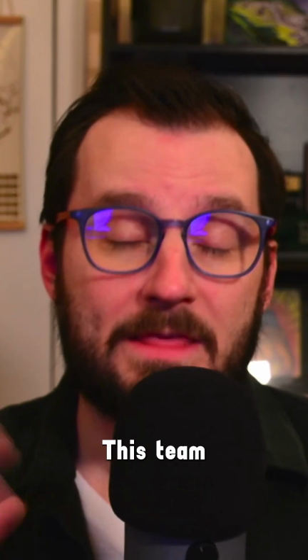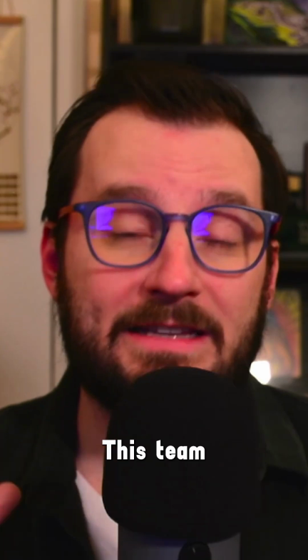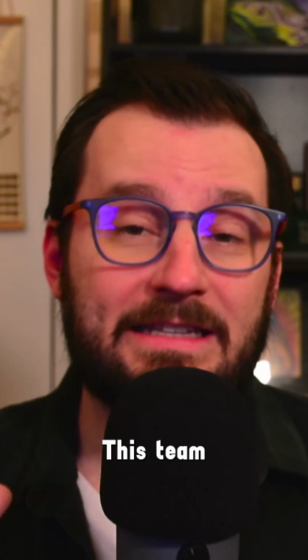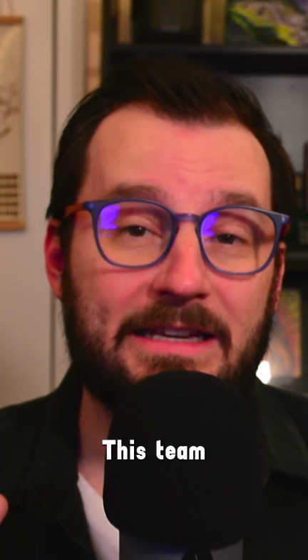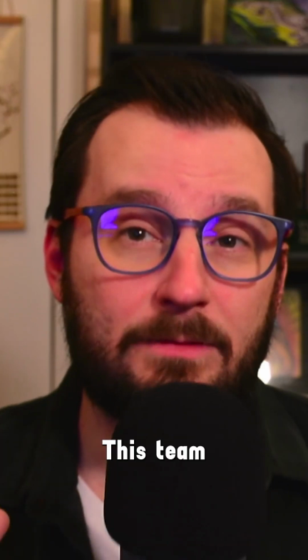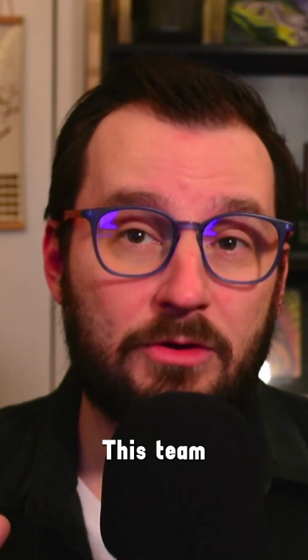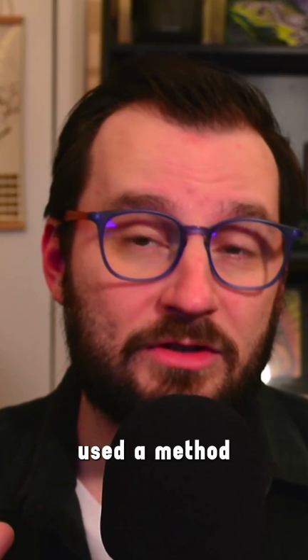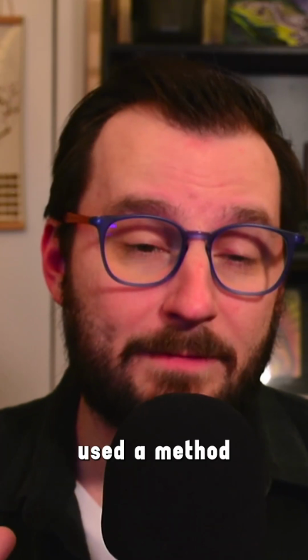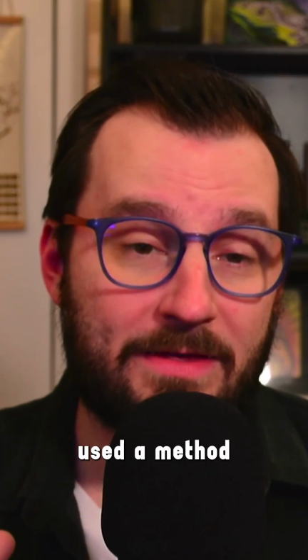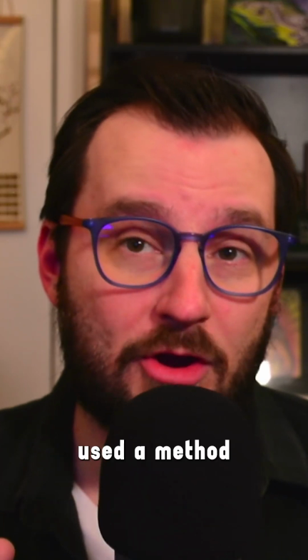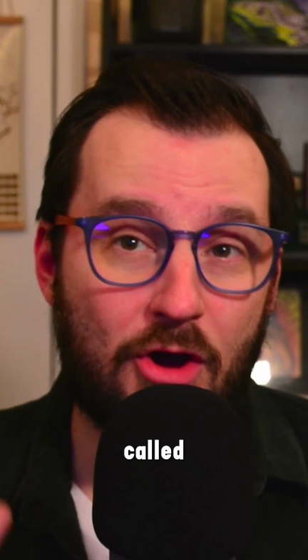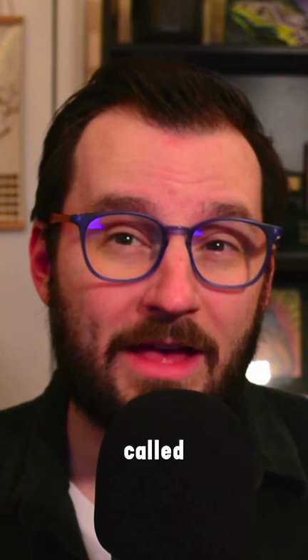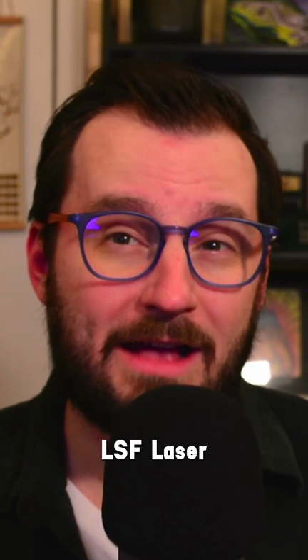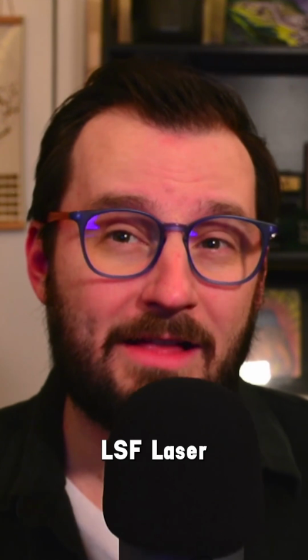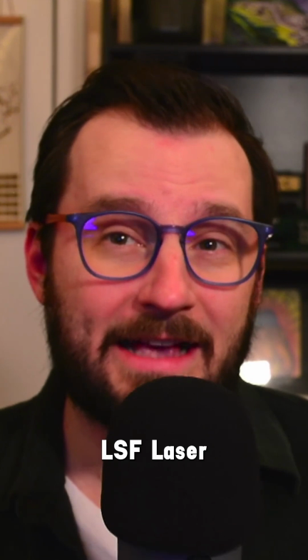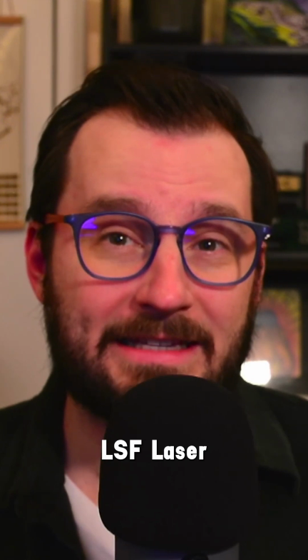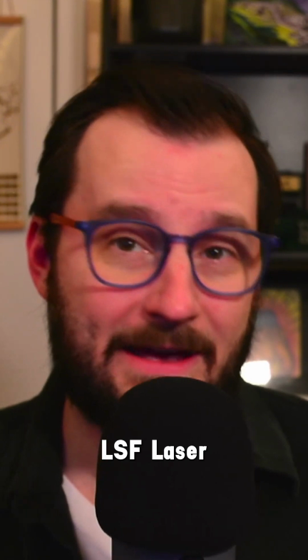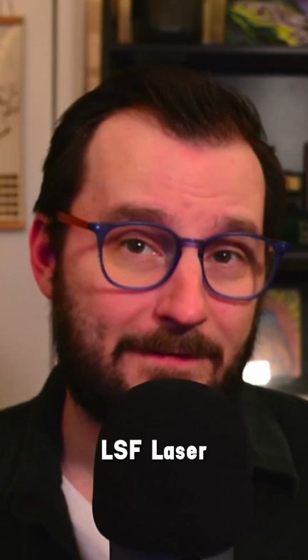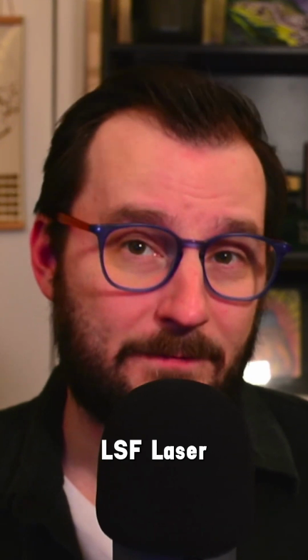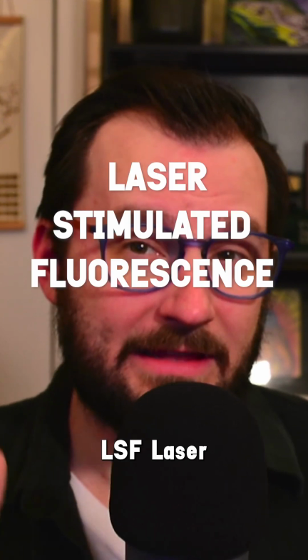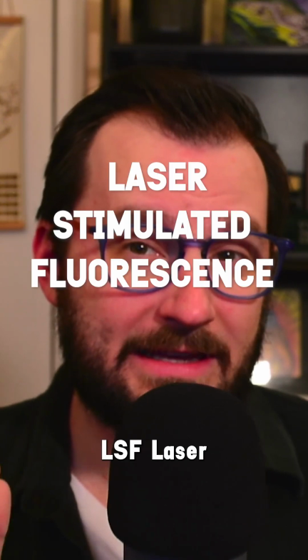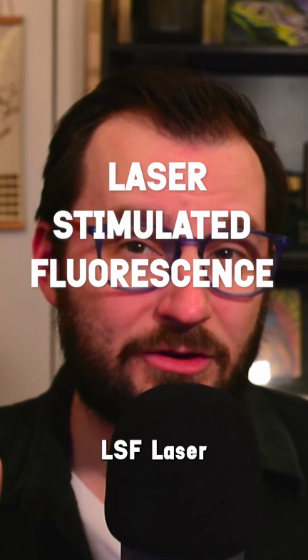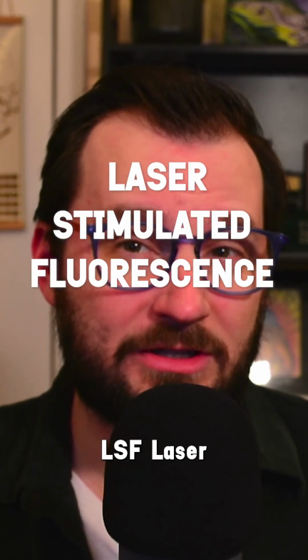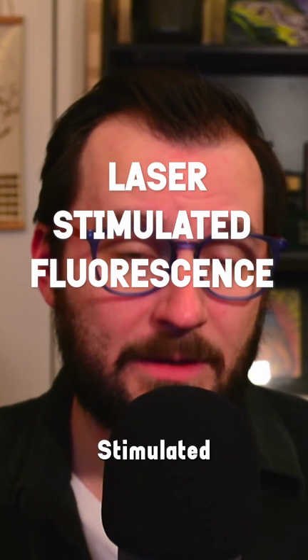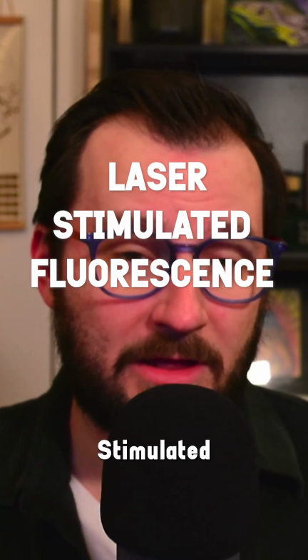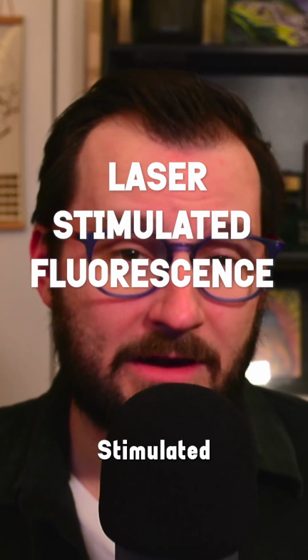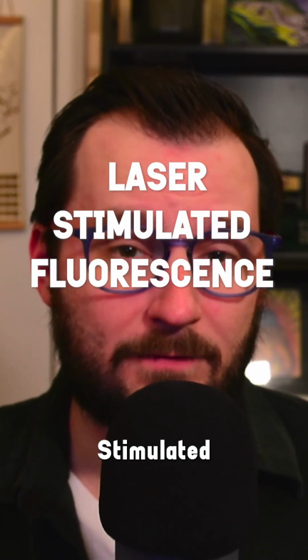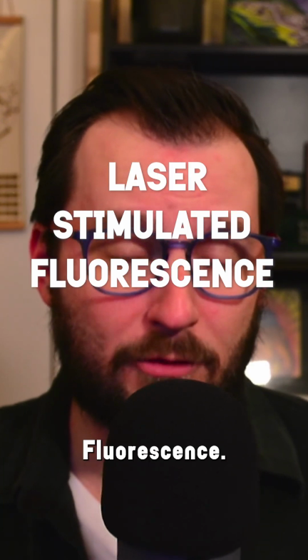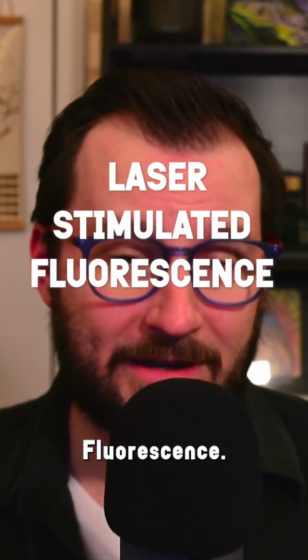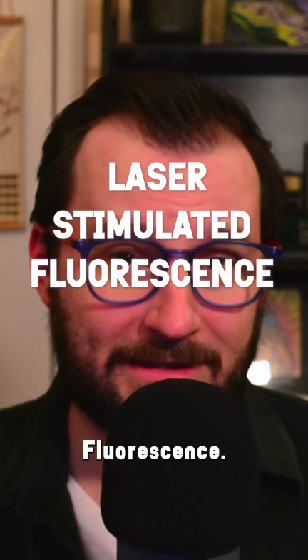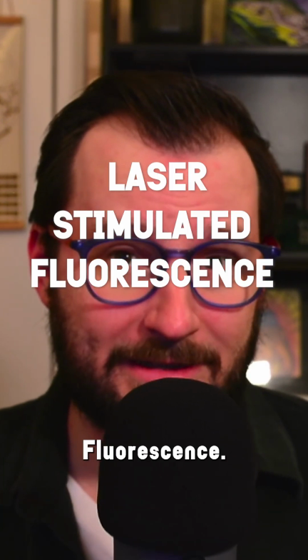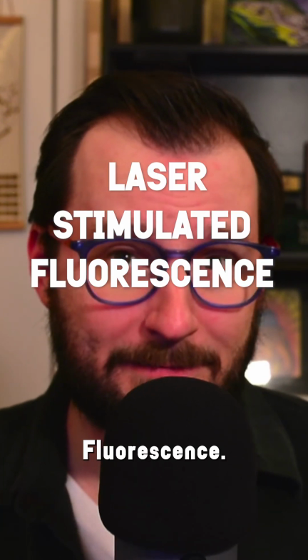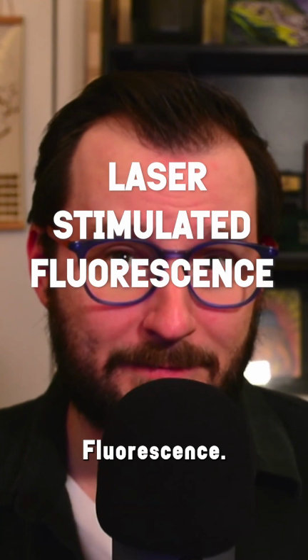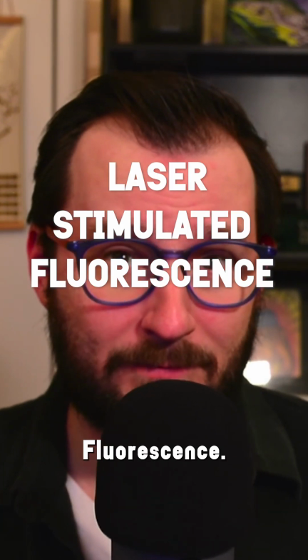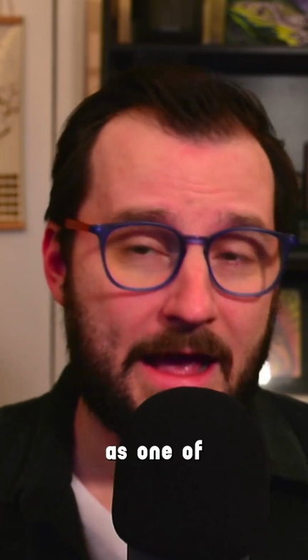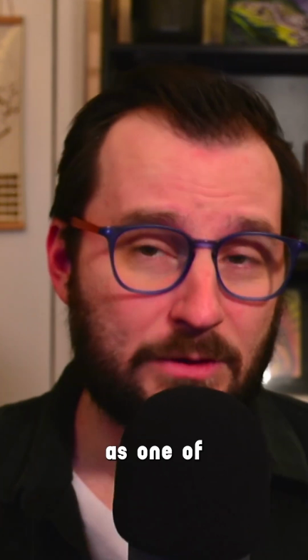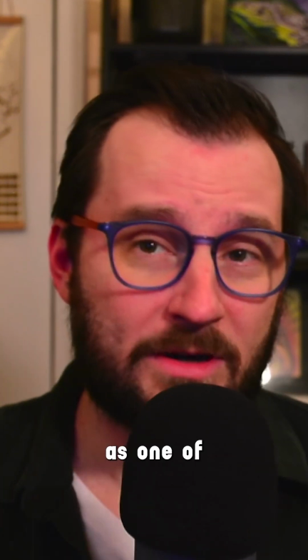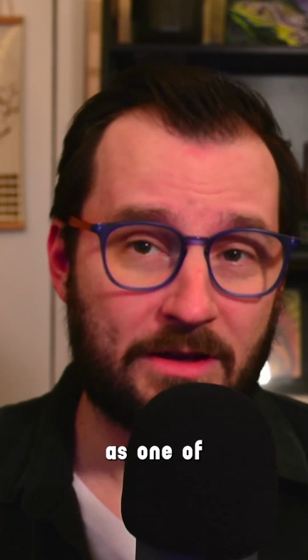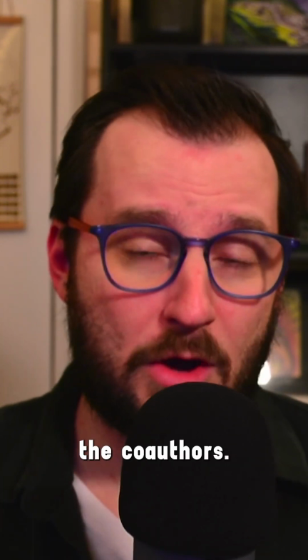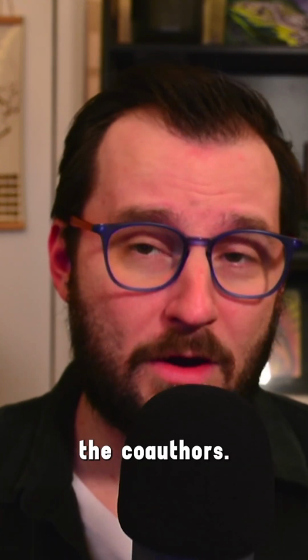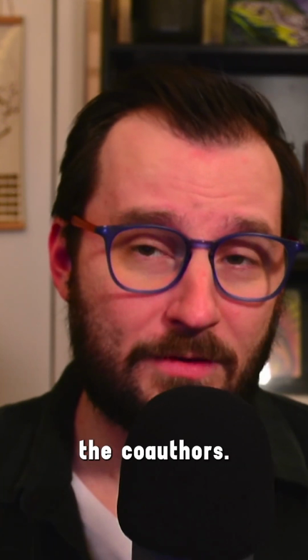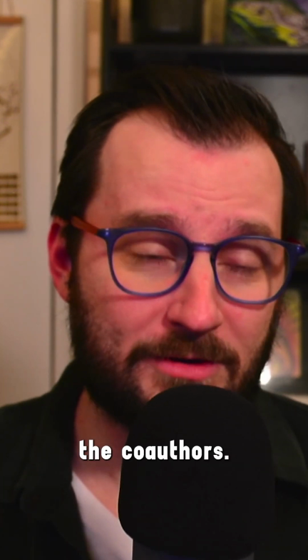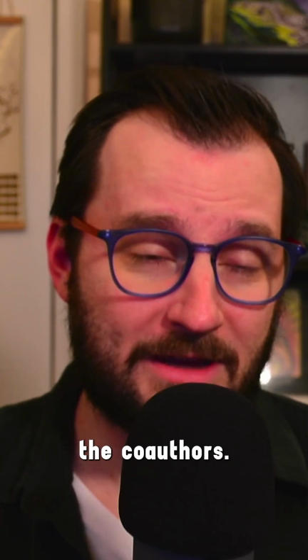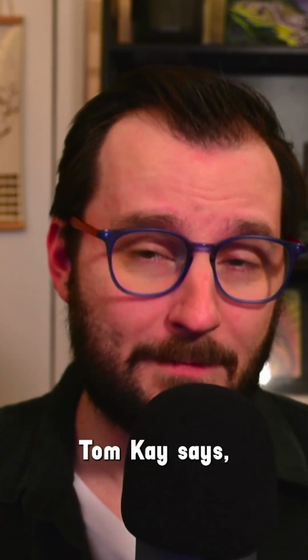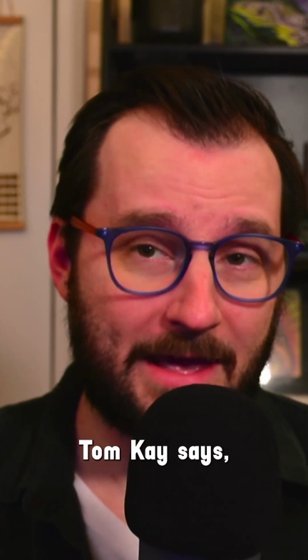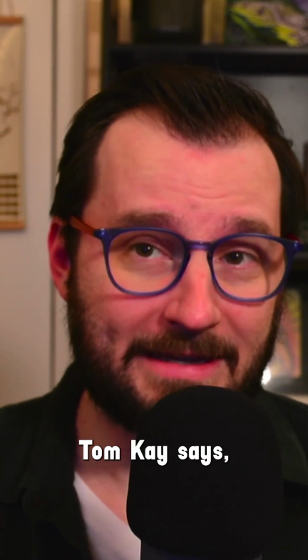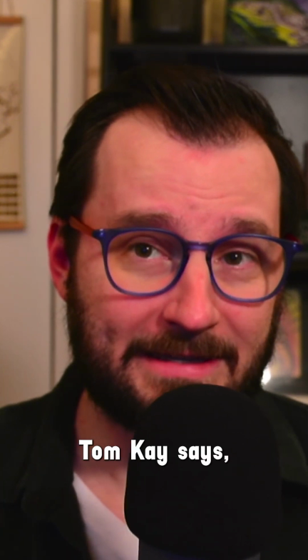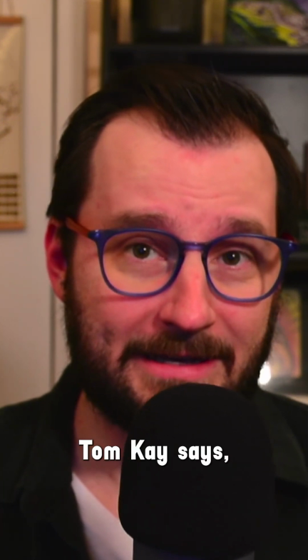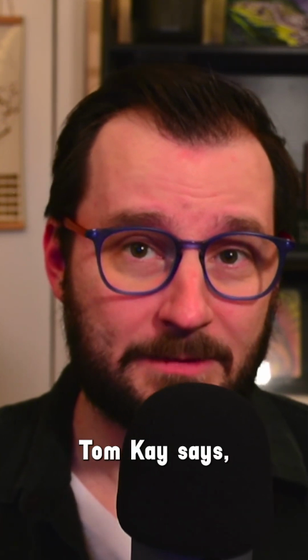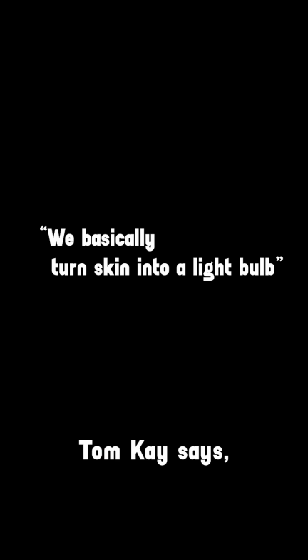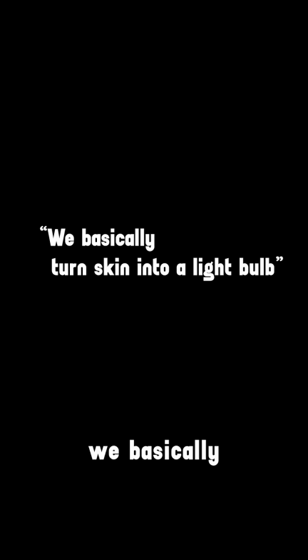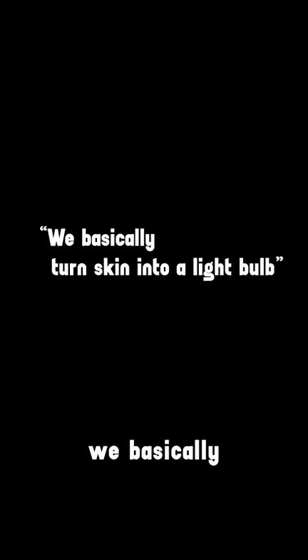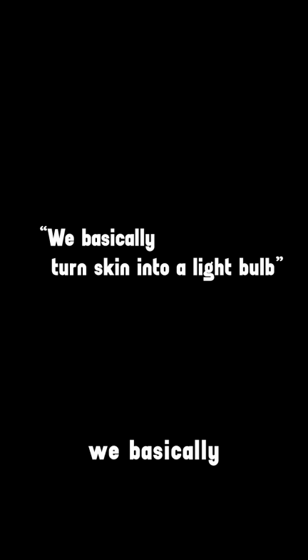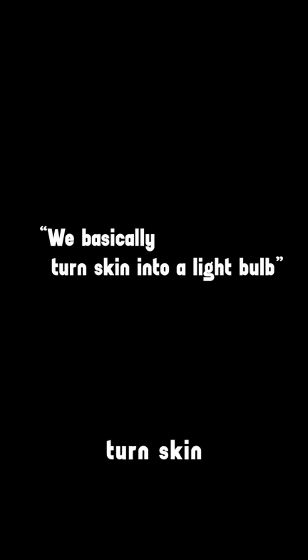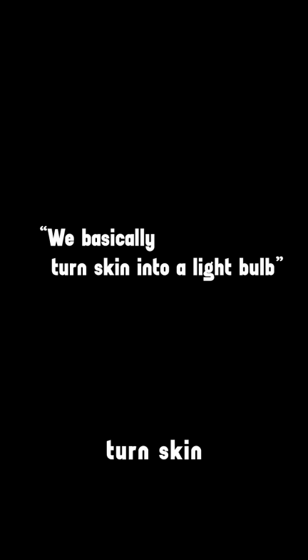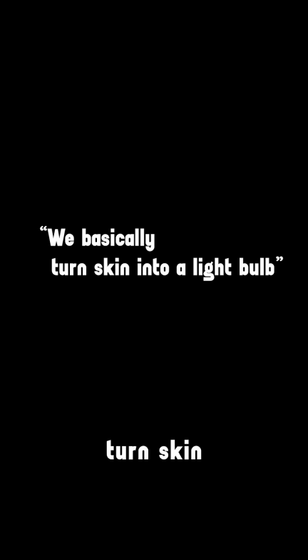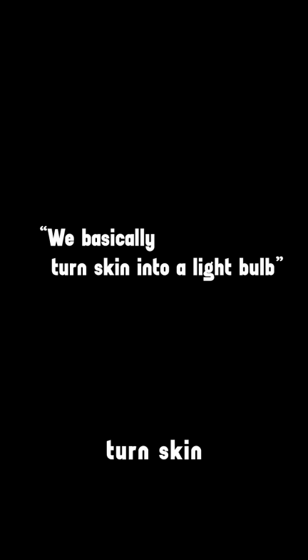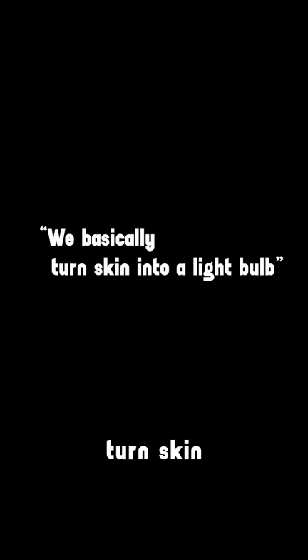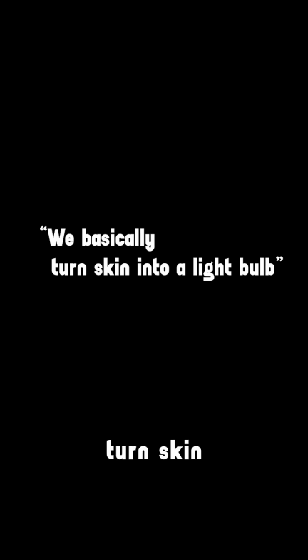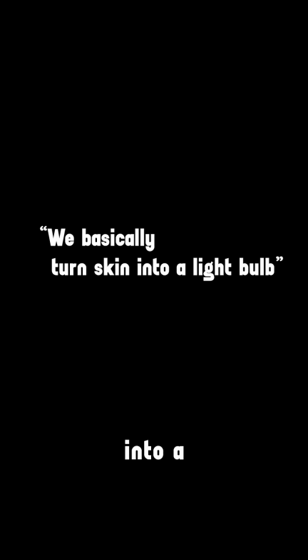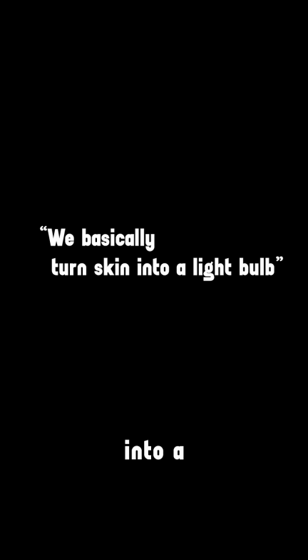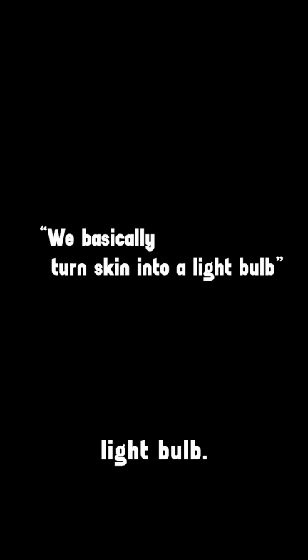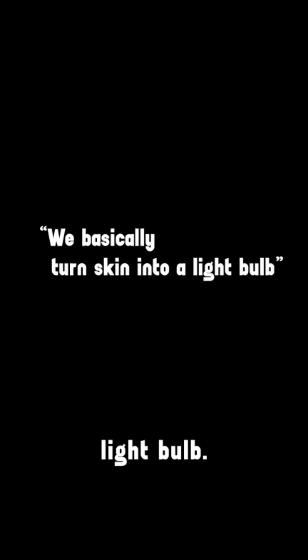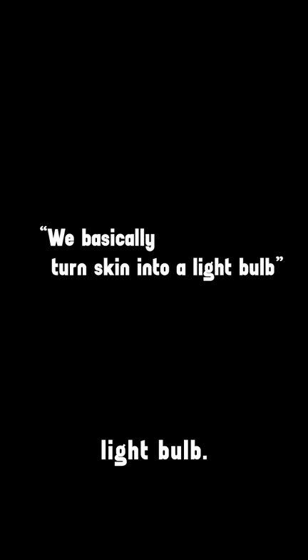The team used a method called LSF, laser-stimulated fluorescence. As one of the co-authors, Tom Kaye, says: "We basically turn skin into a light bulb."